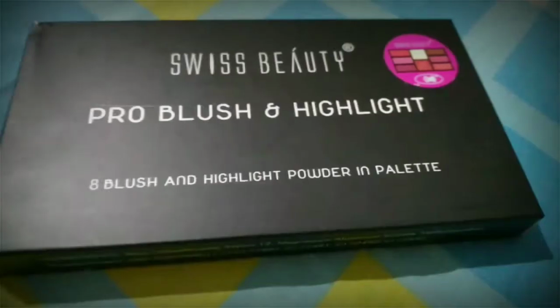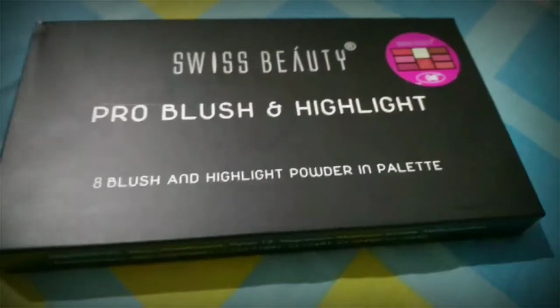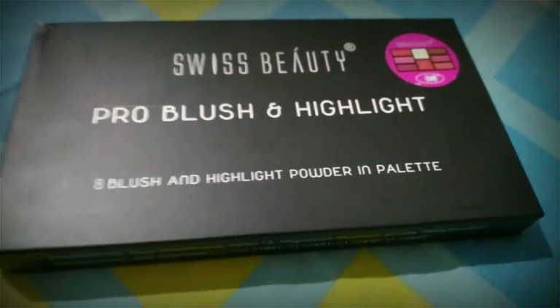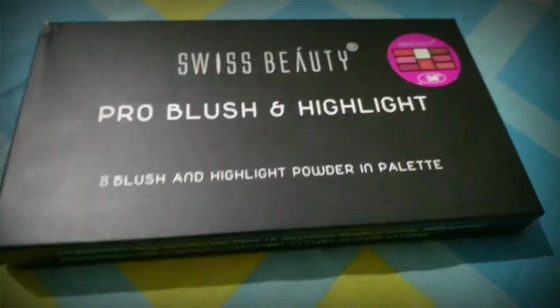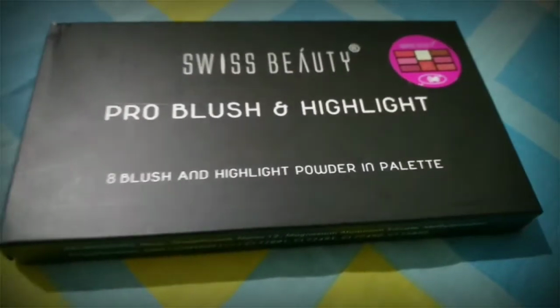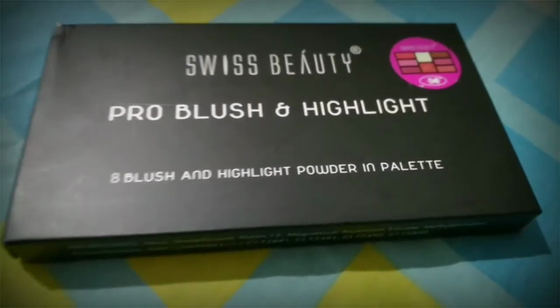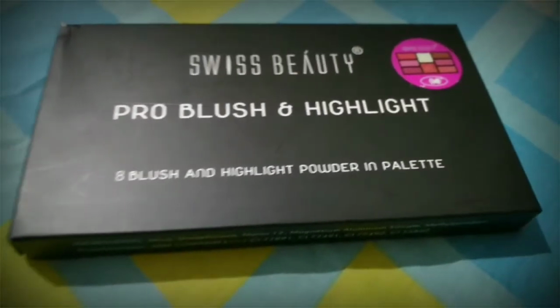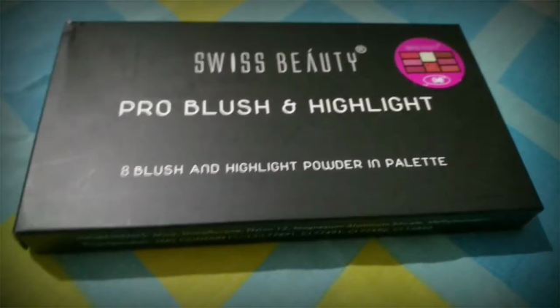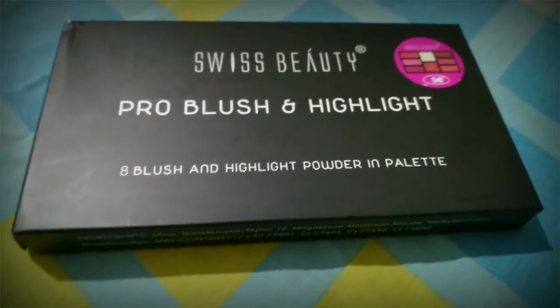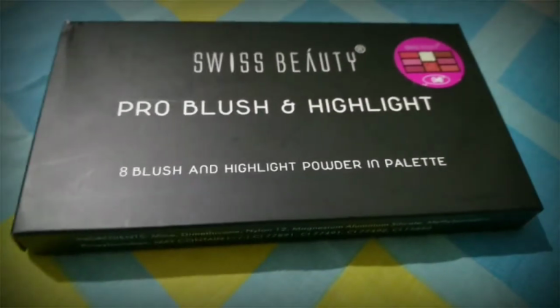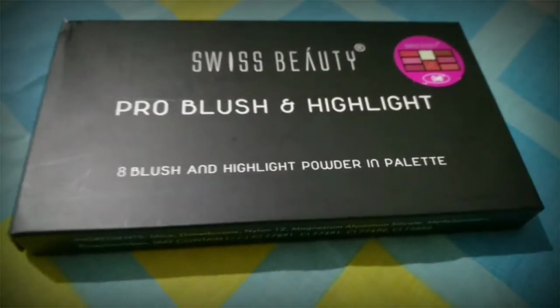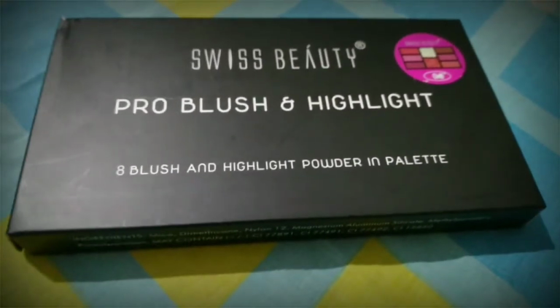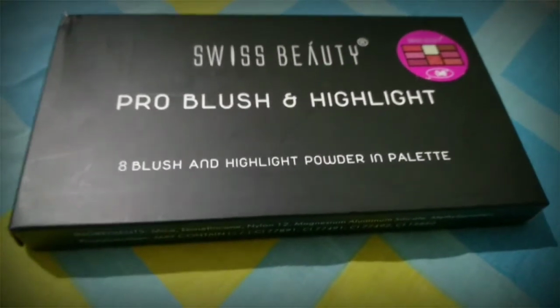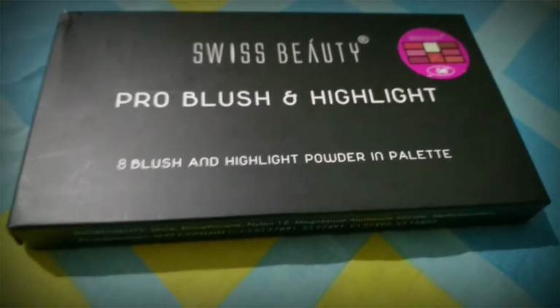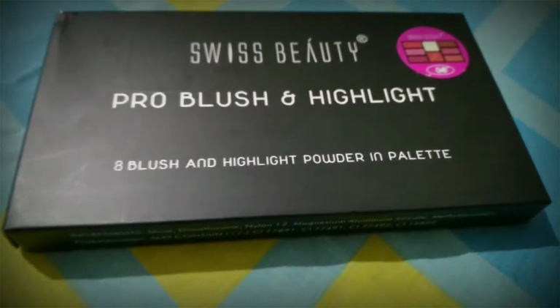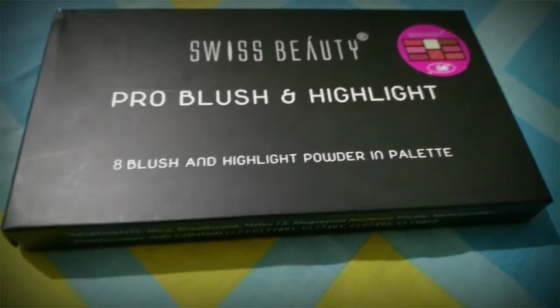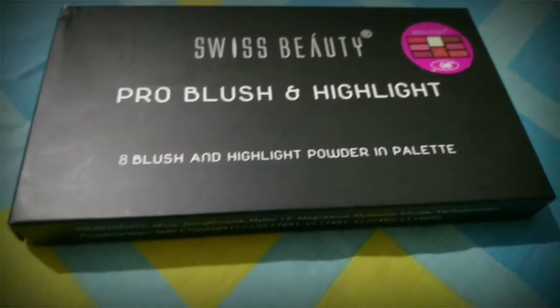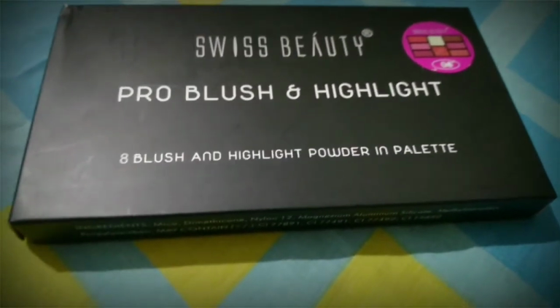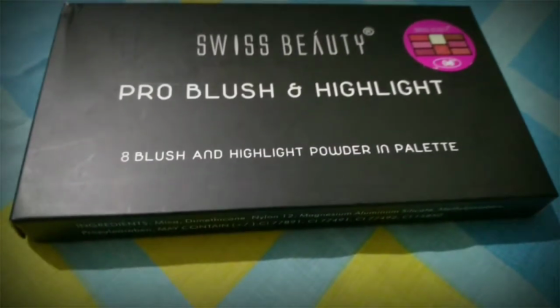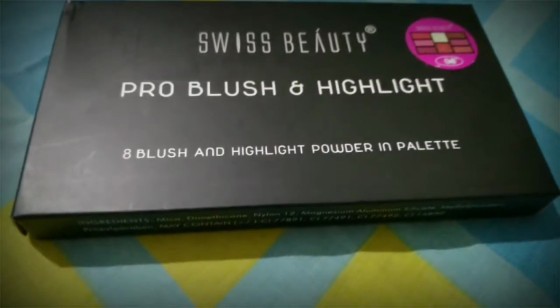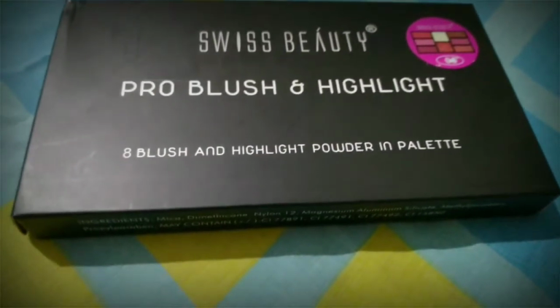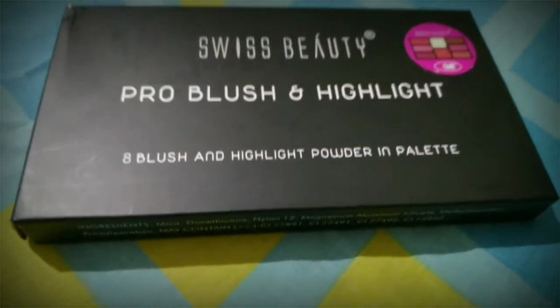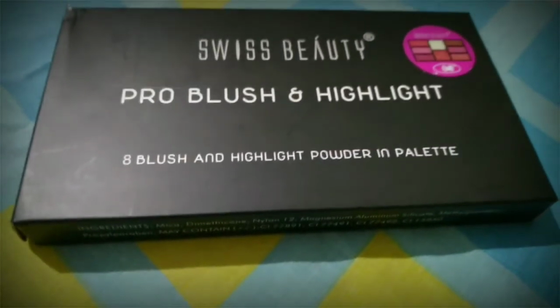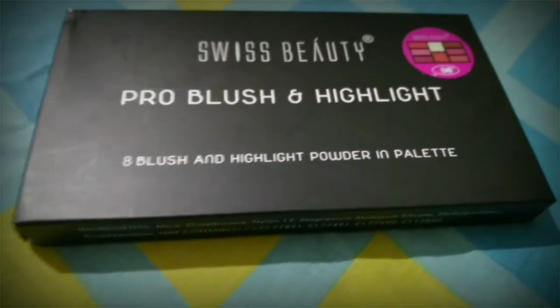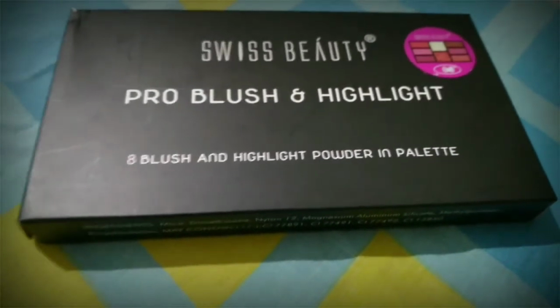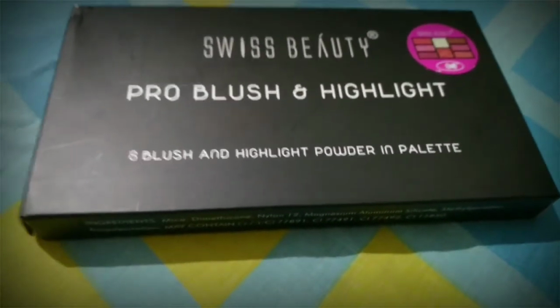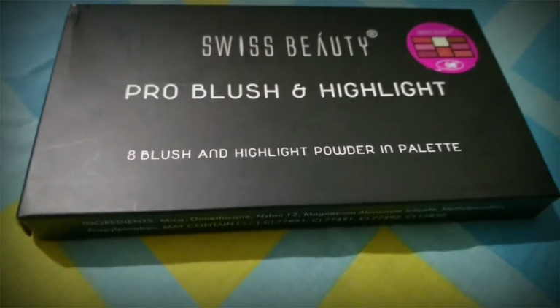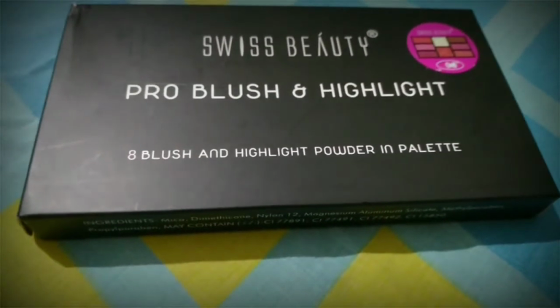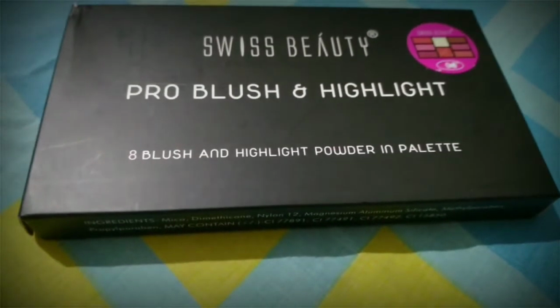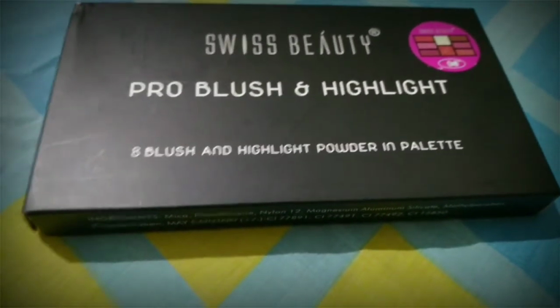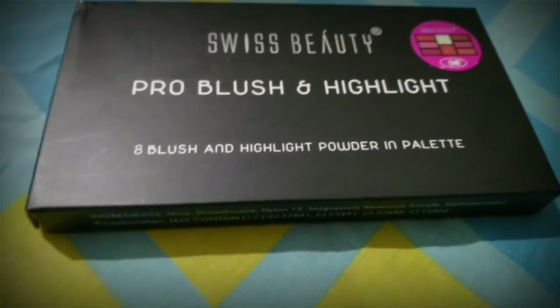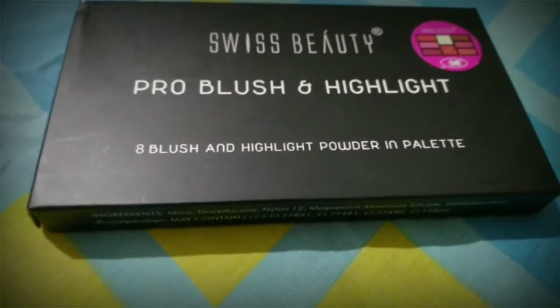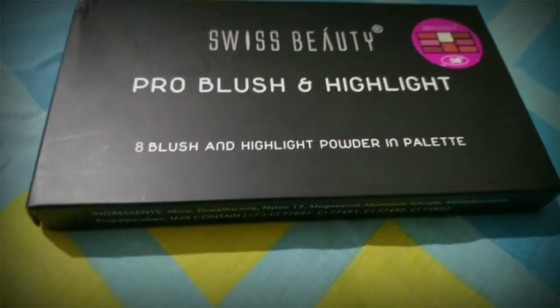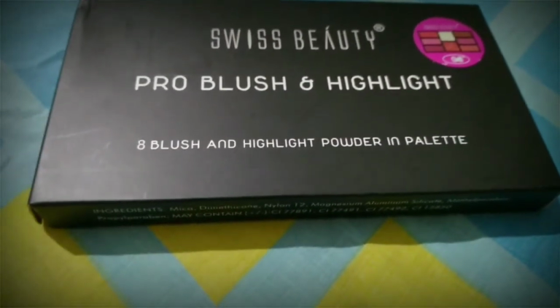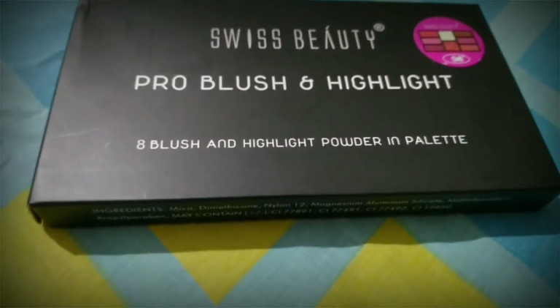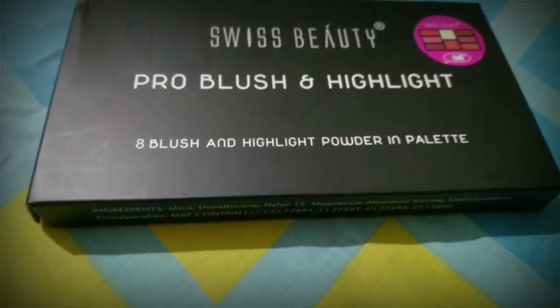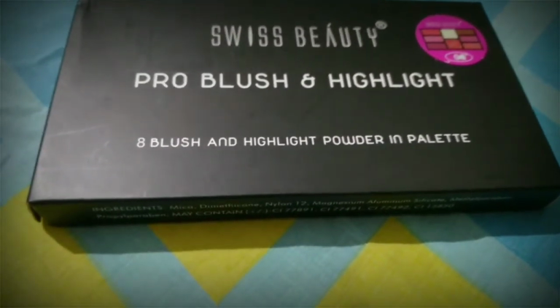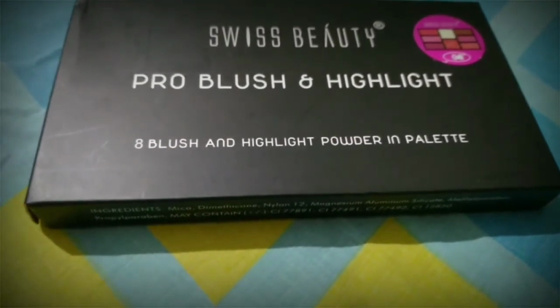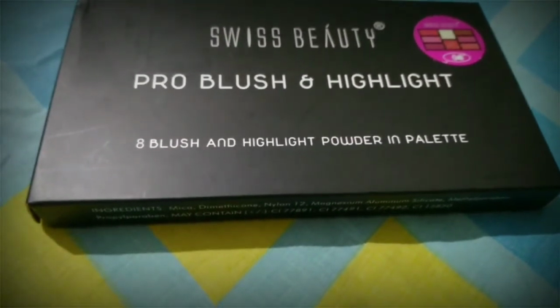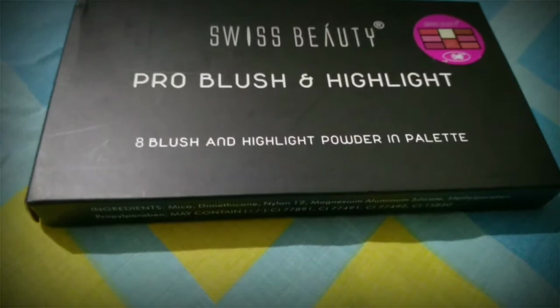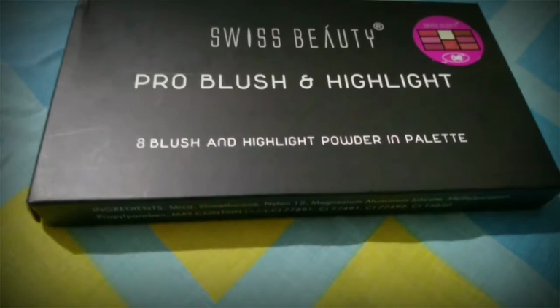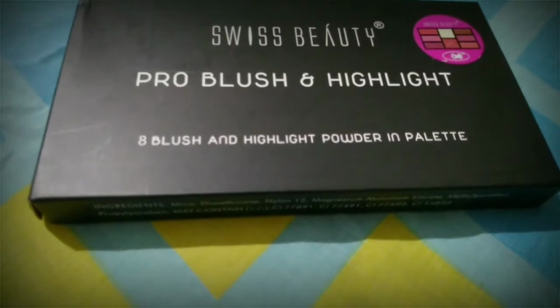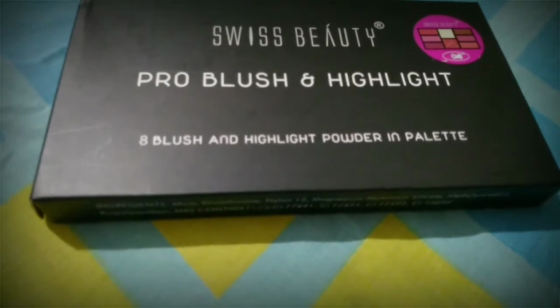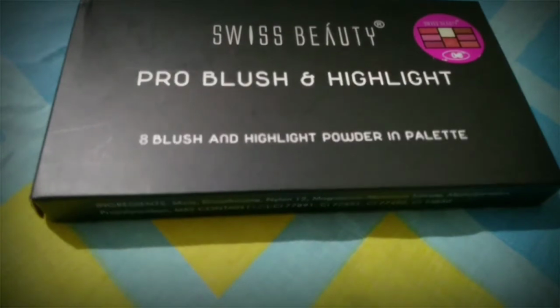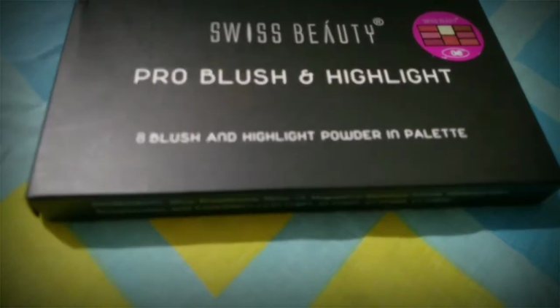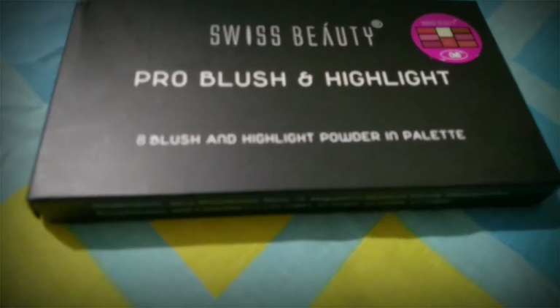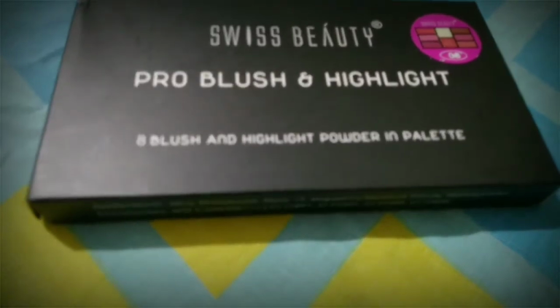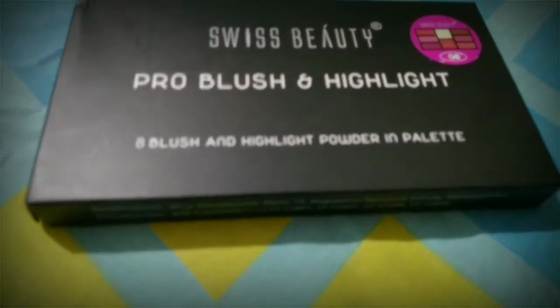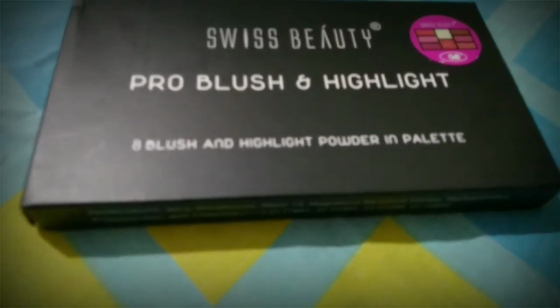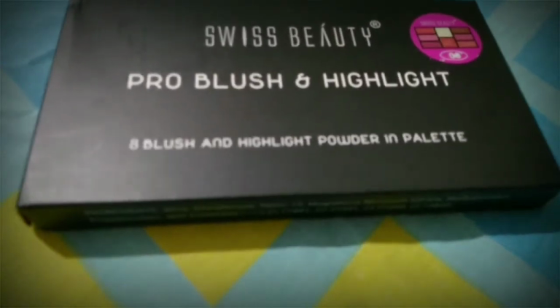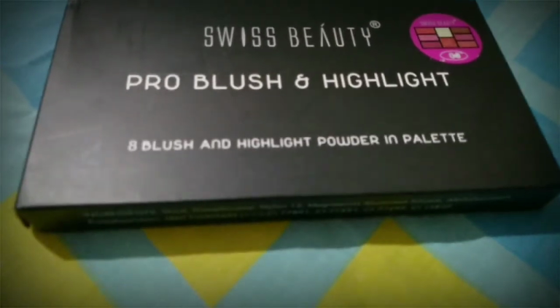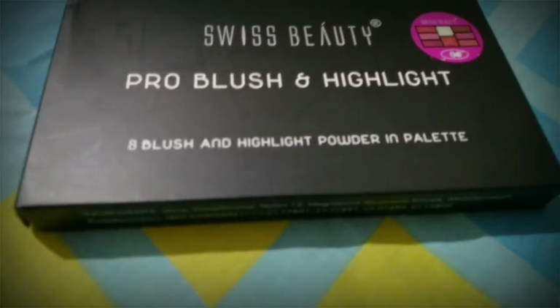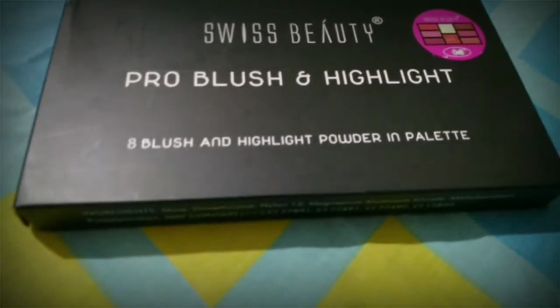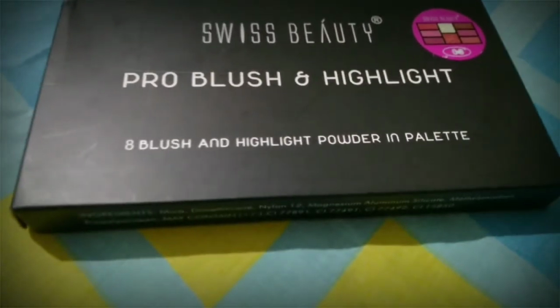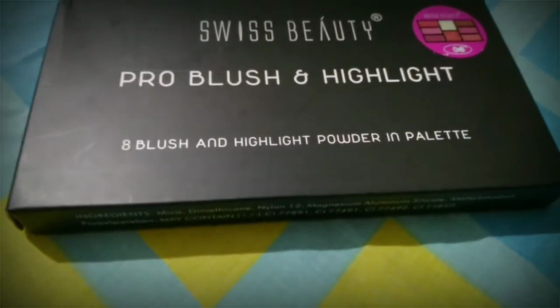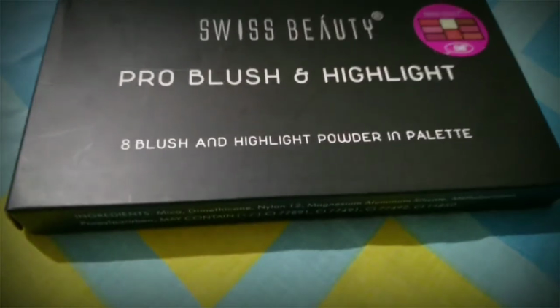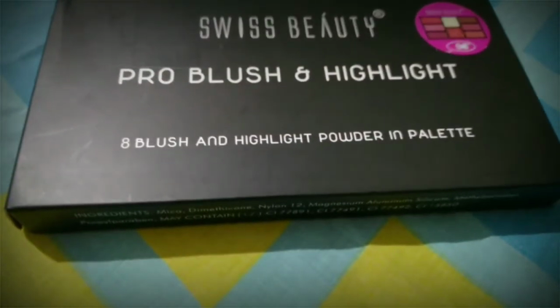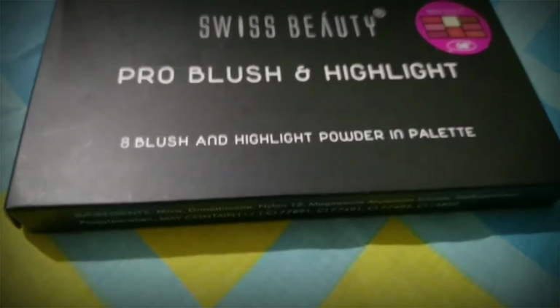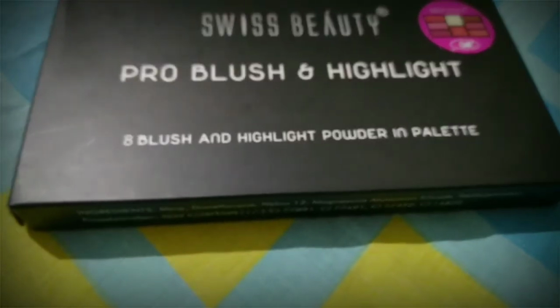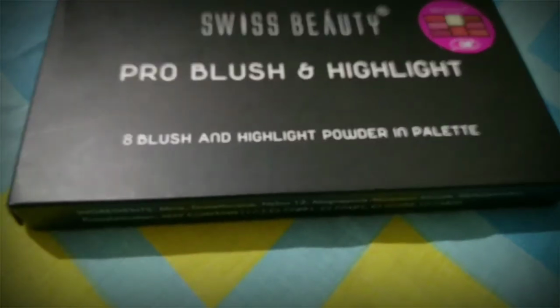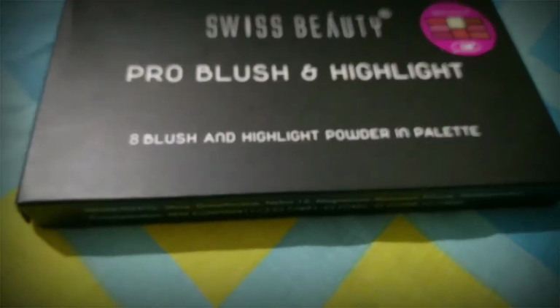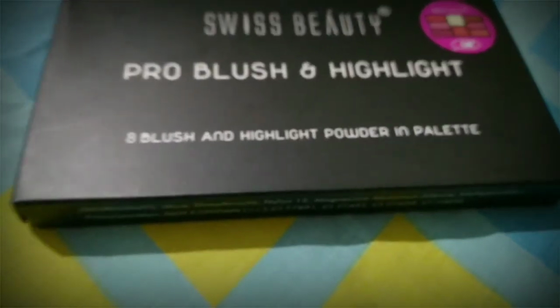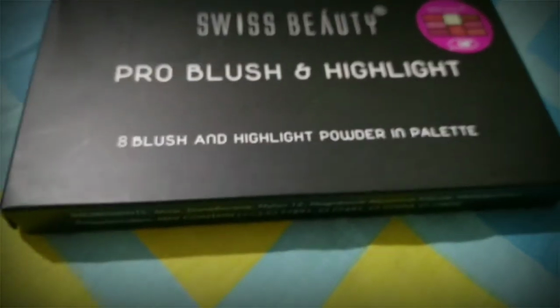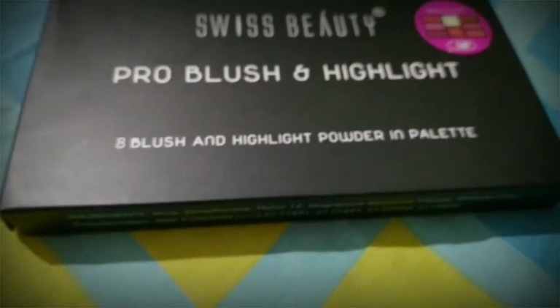Today we are going to review this product called Swiss Beauty Pro Blush & Highlighter Palette. Let's start the review.